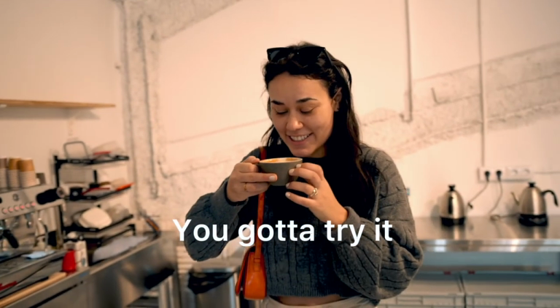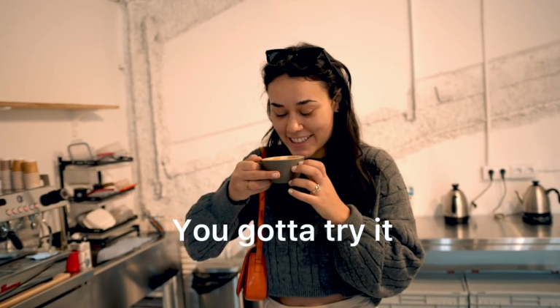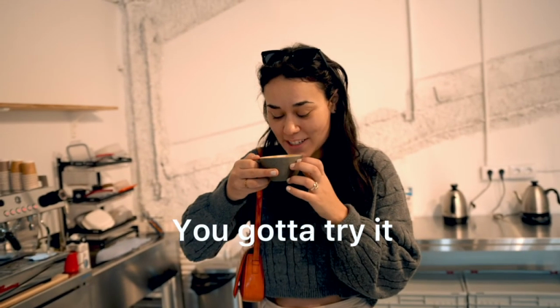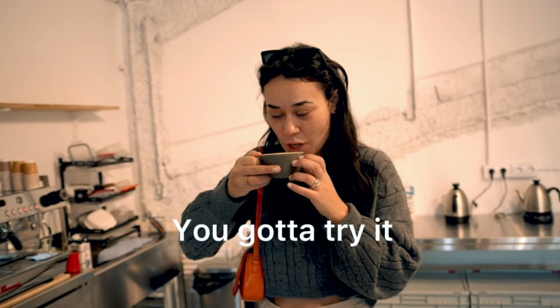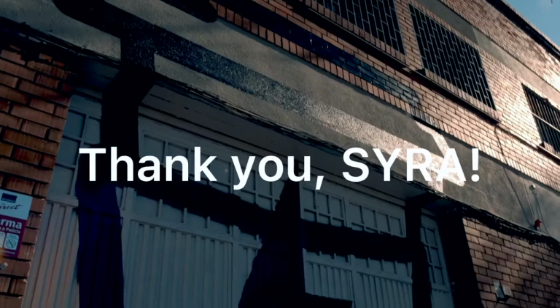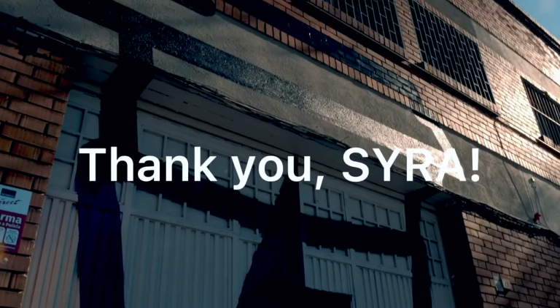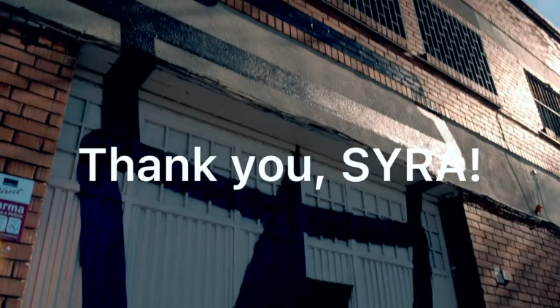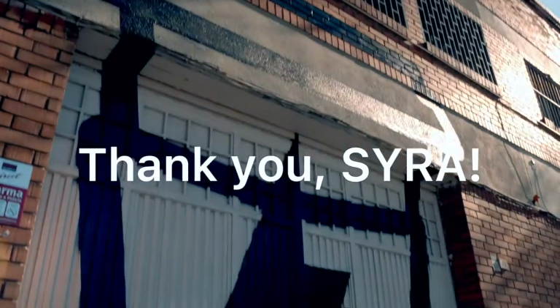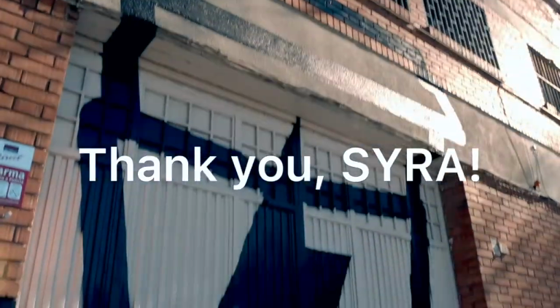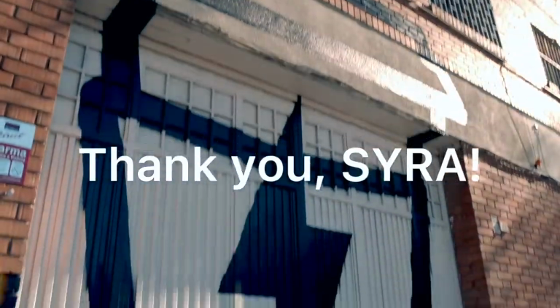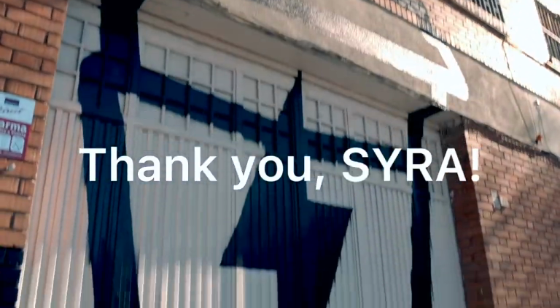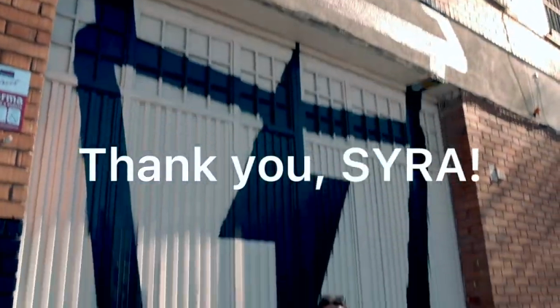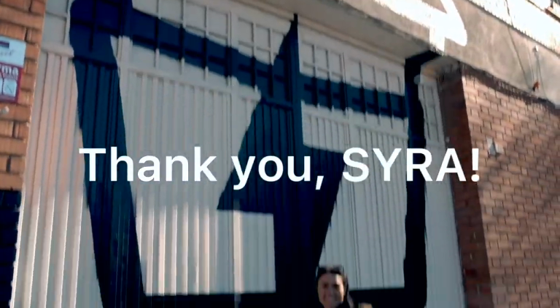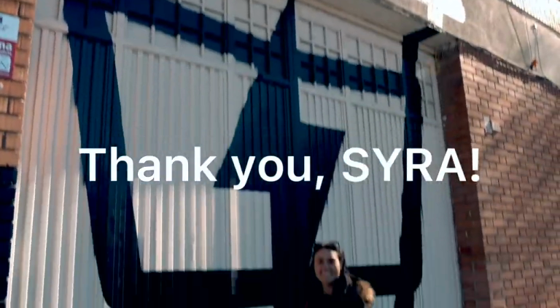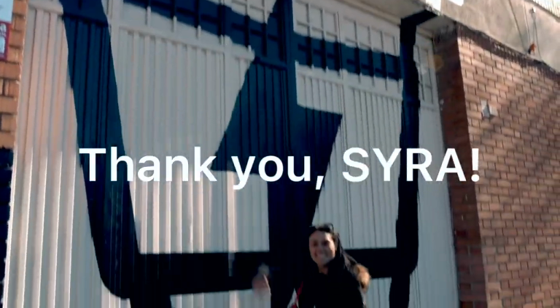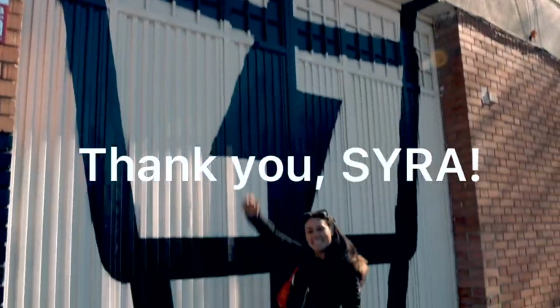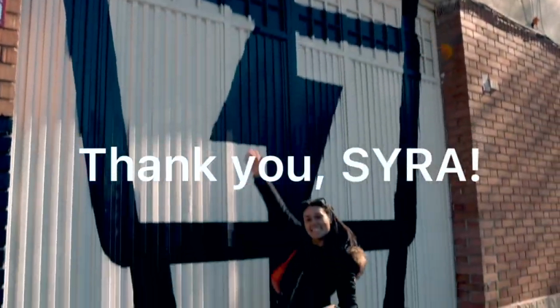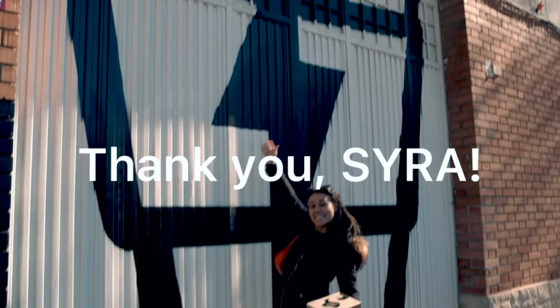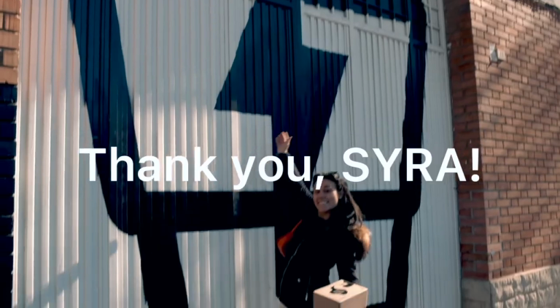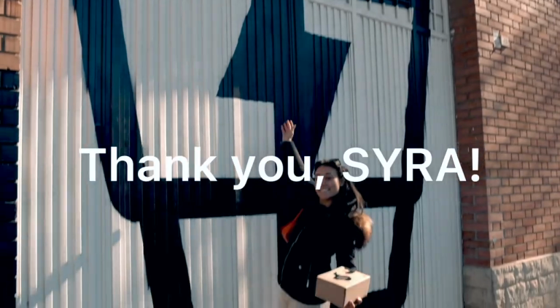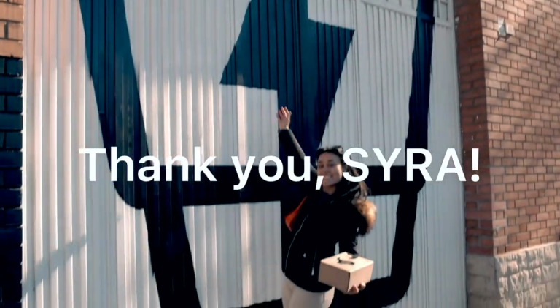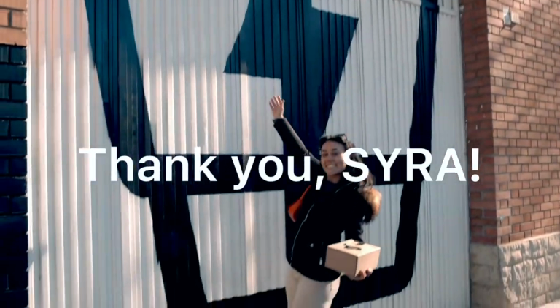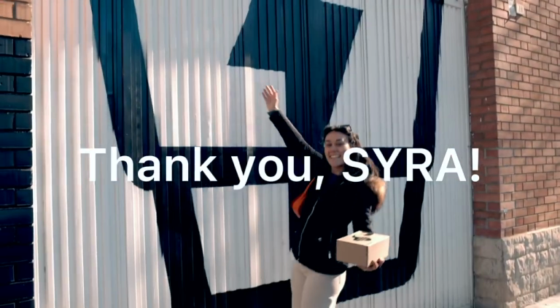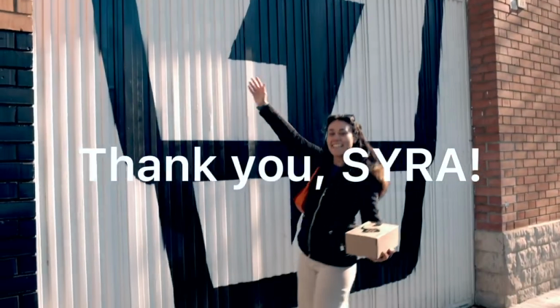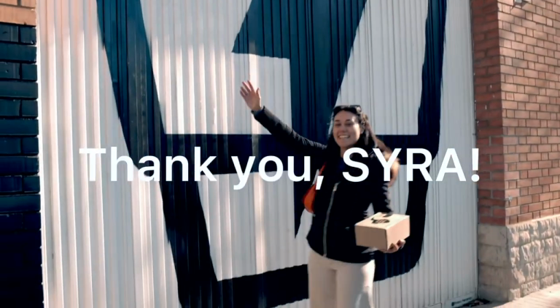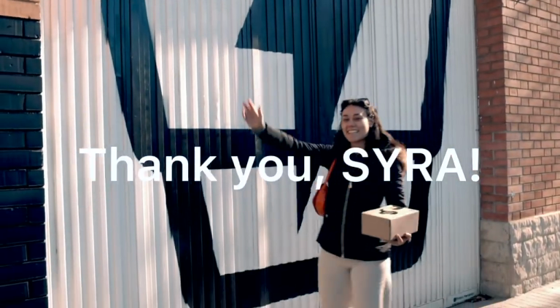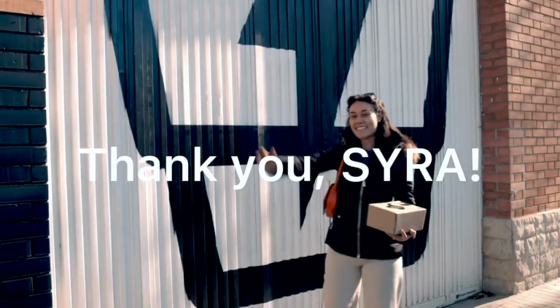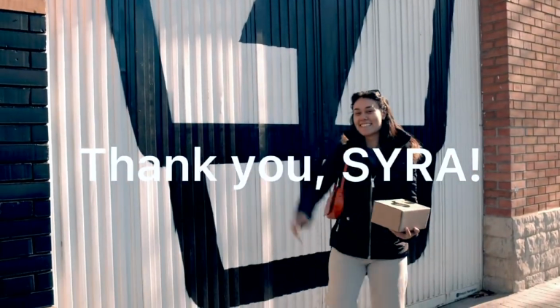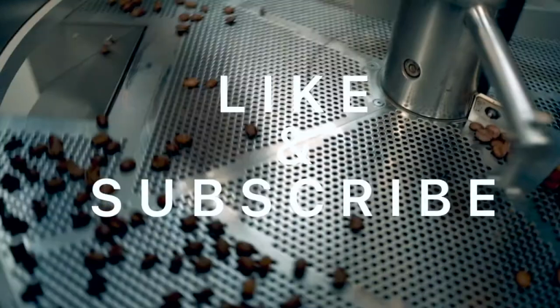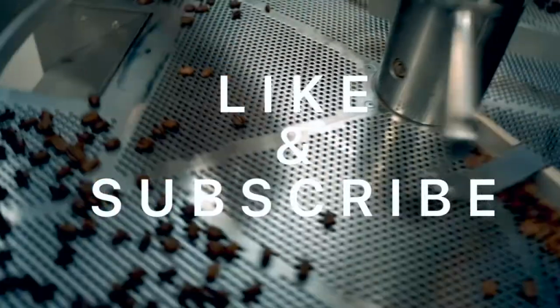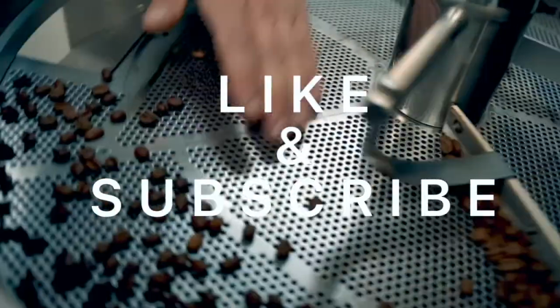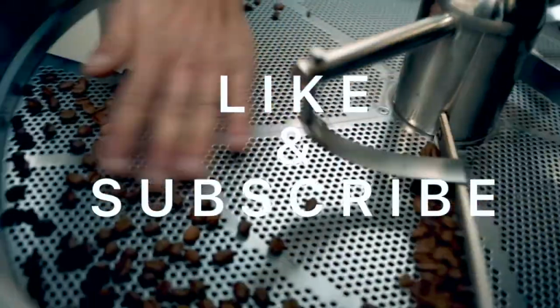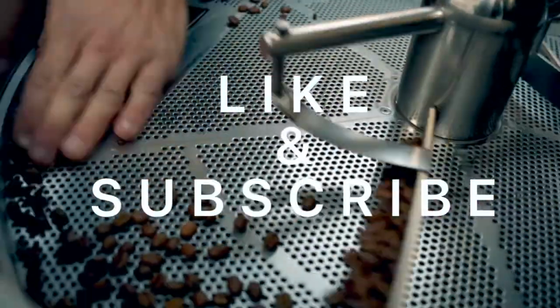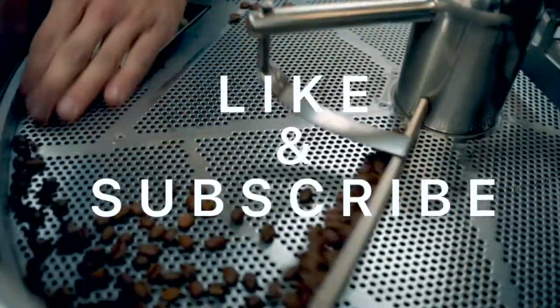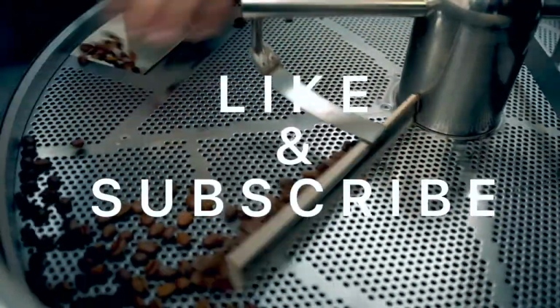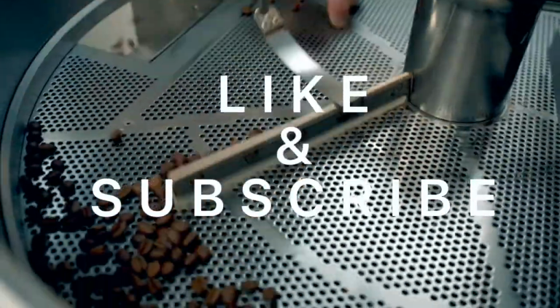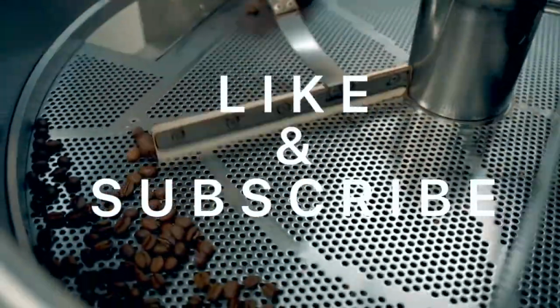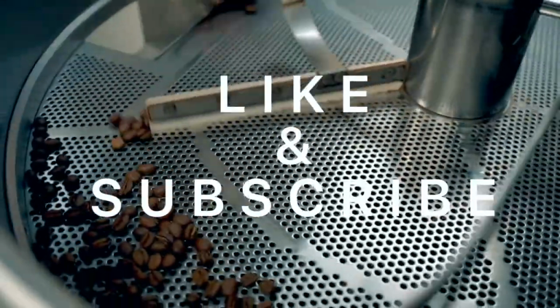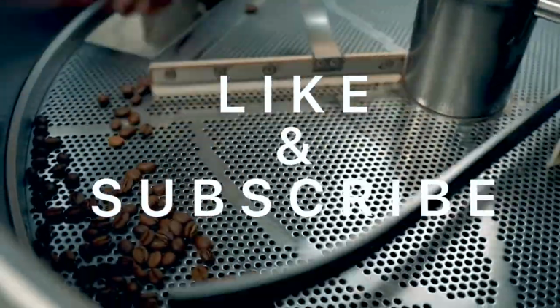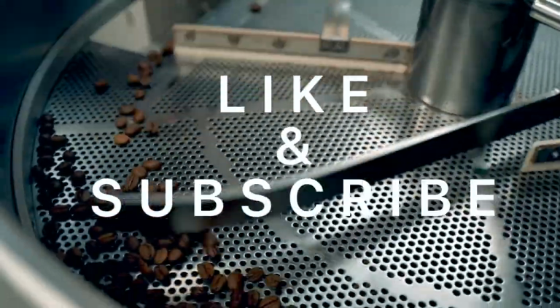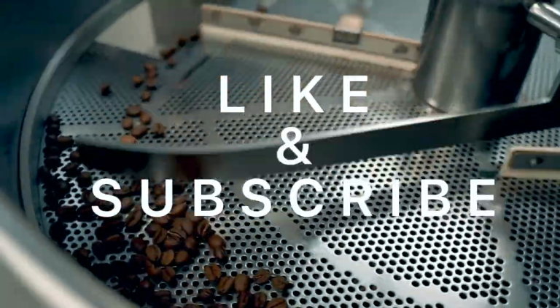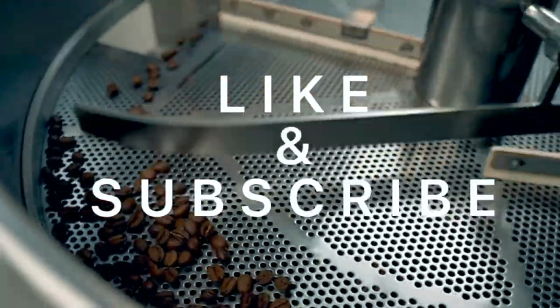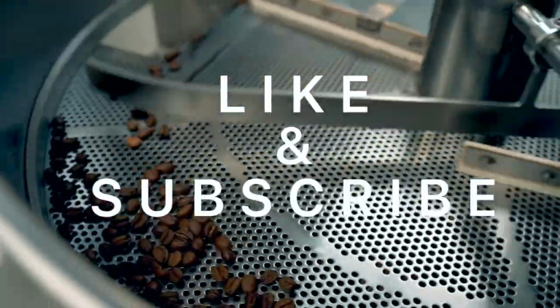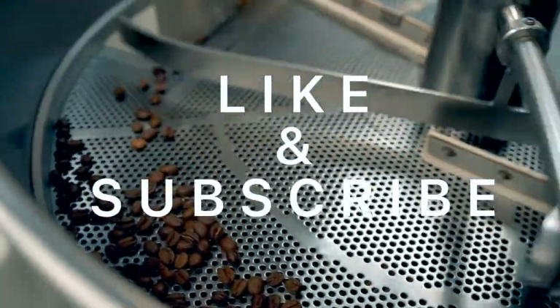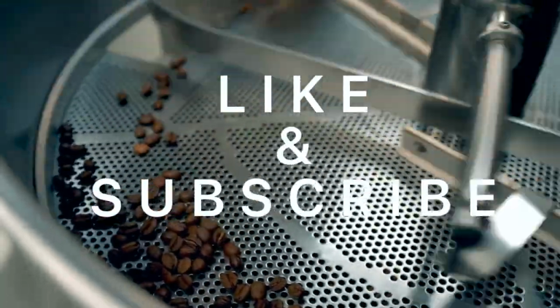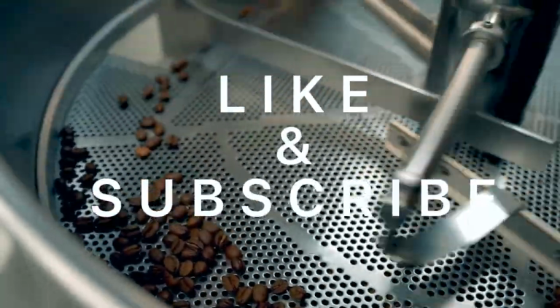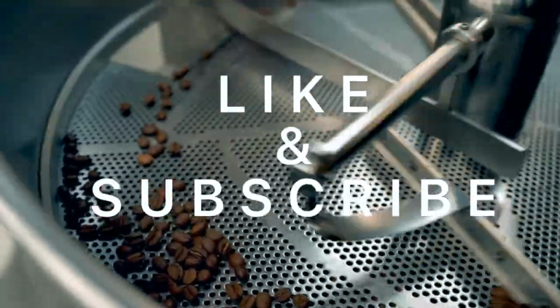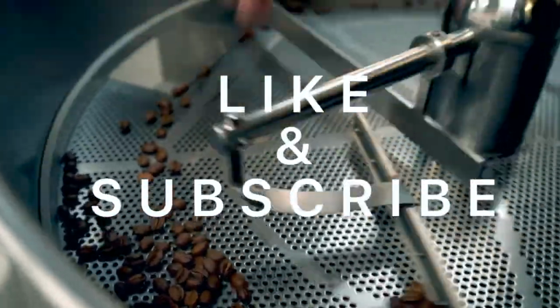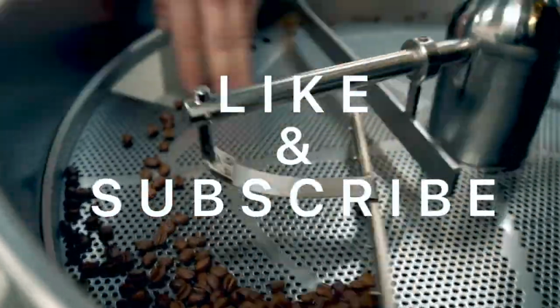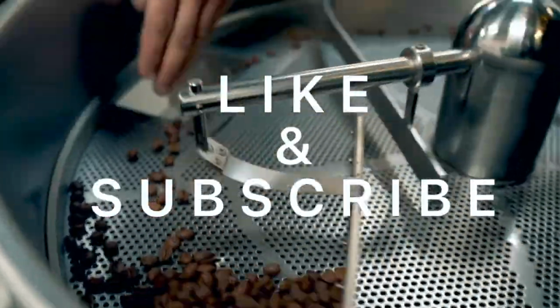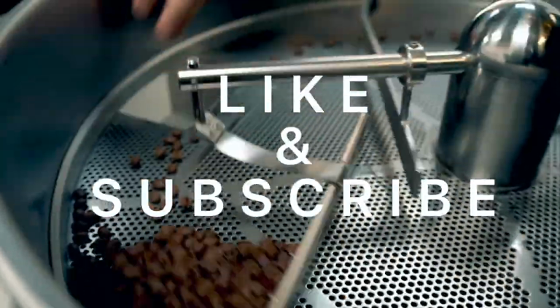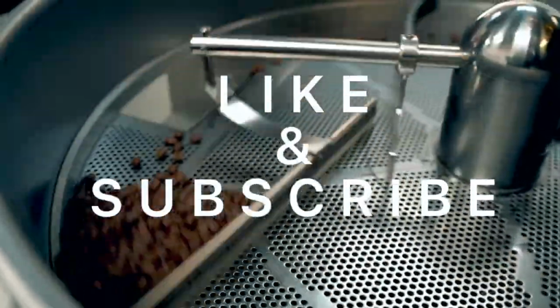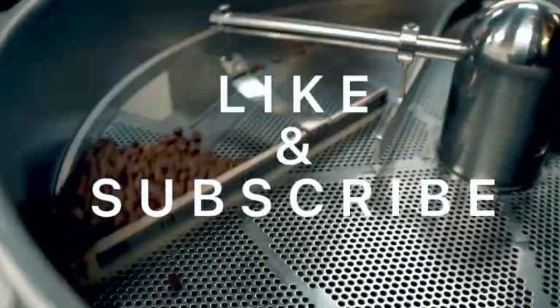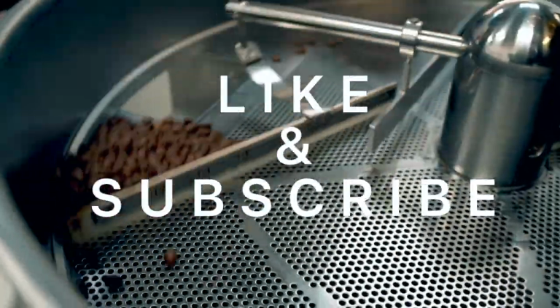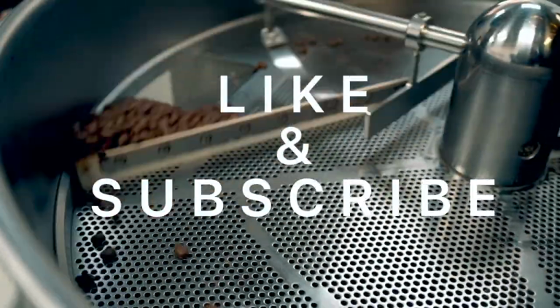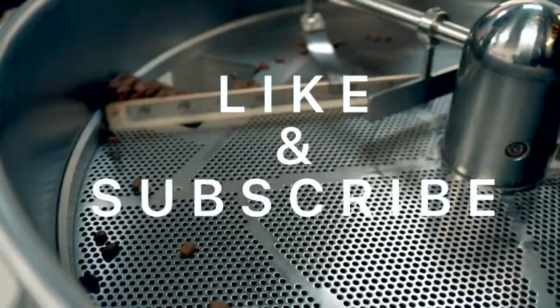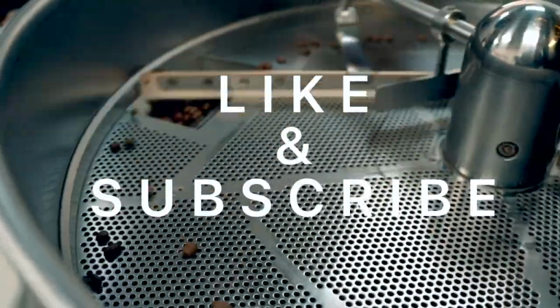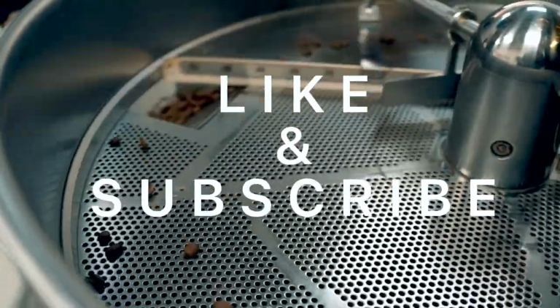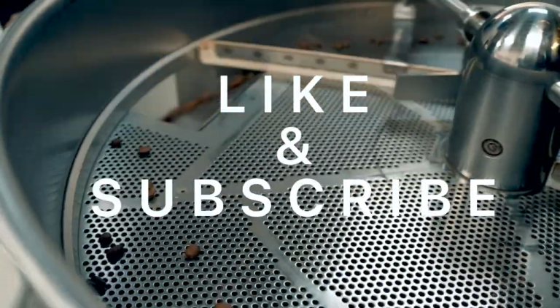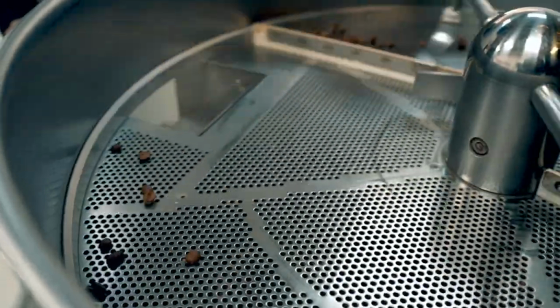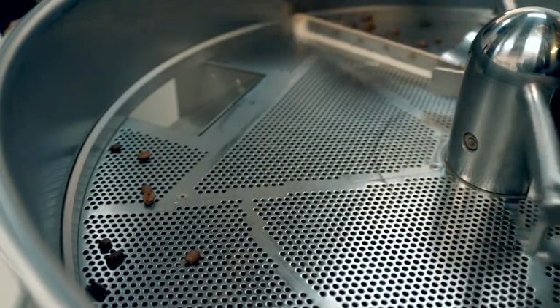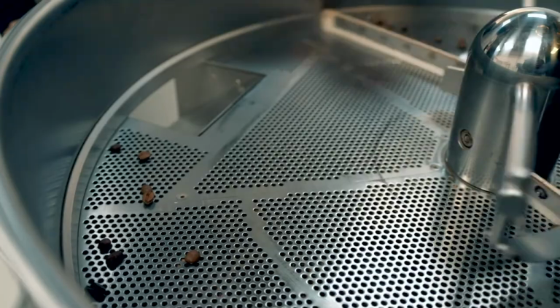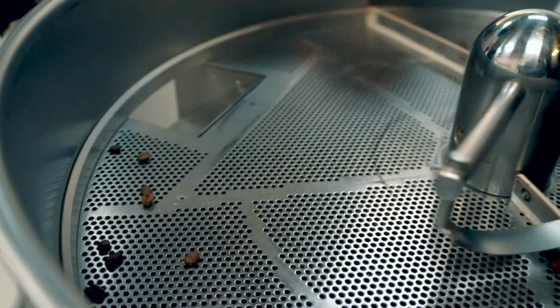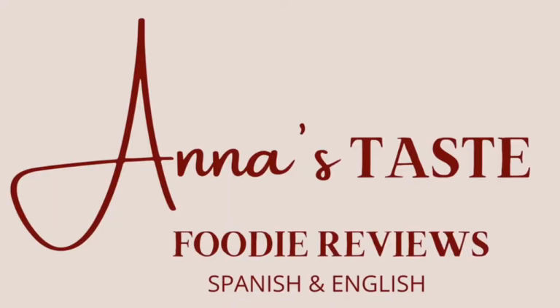Thank you for having me, Sierra. I promise we'll be back for more amazing coffee. If you liked this video, make sure to like and subscribe. I'm so excited to share more with you guys. Bye.